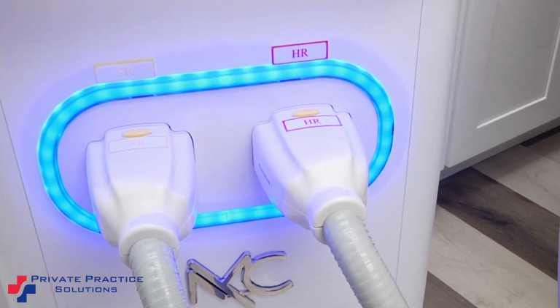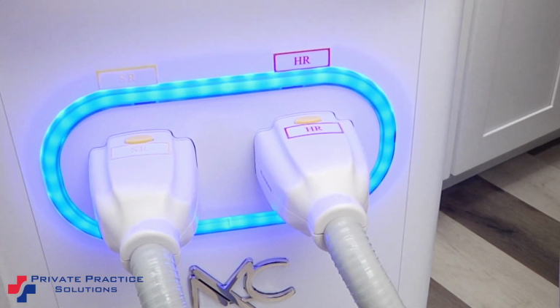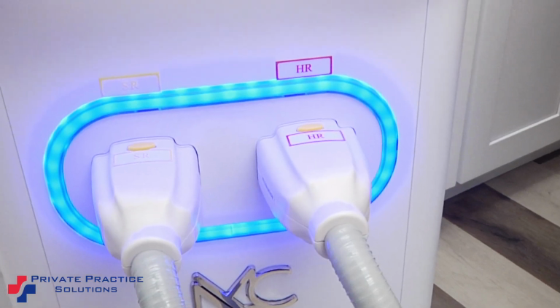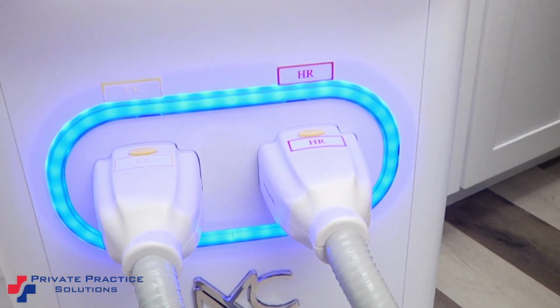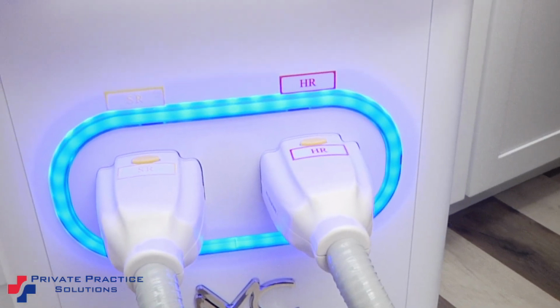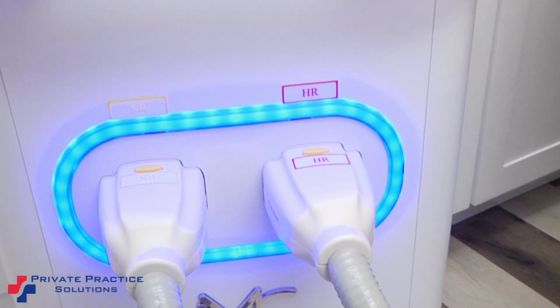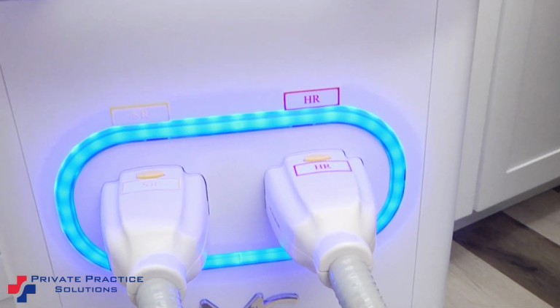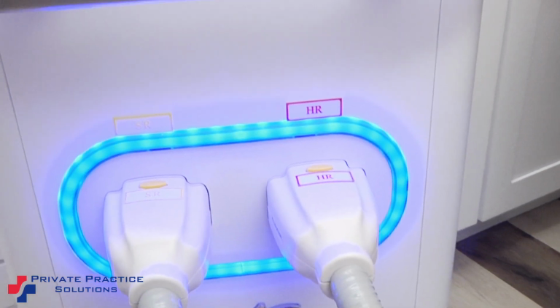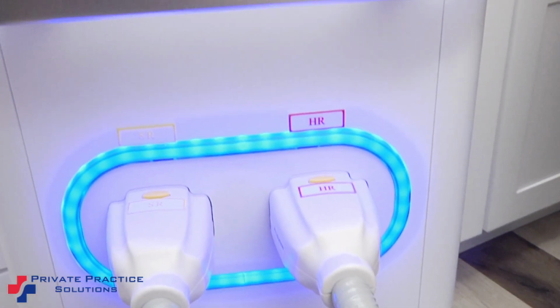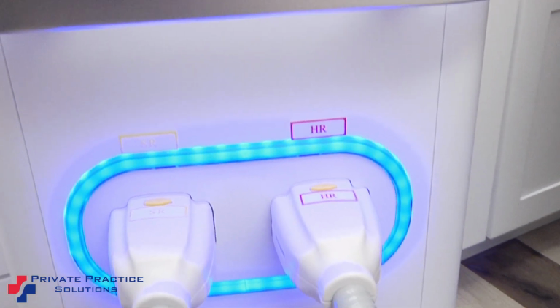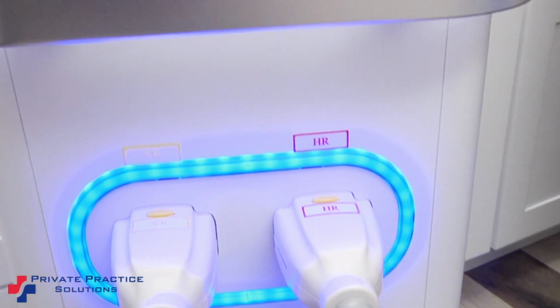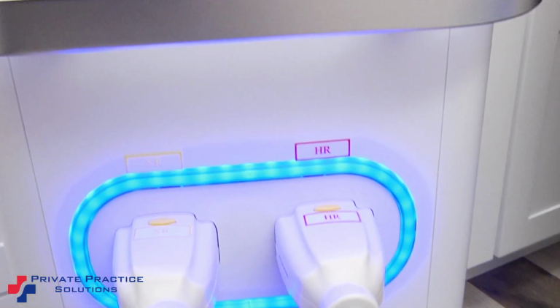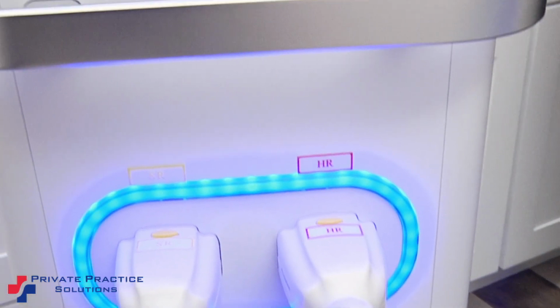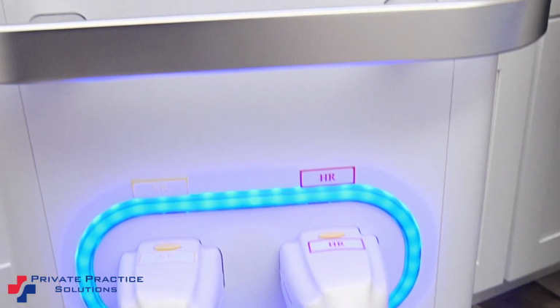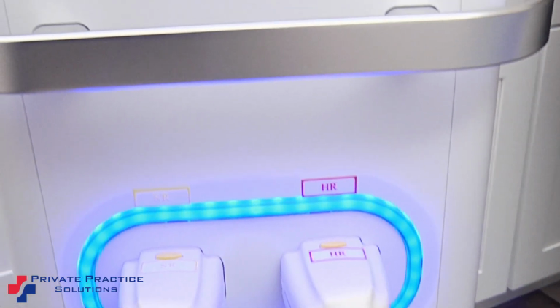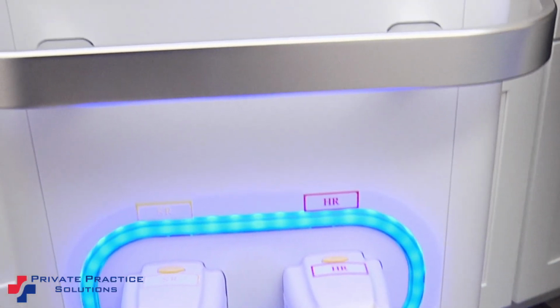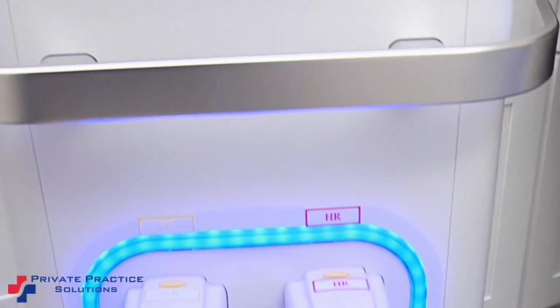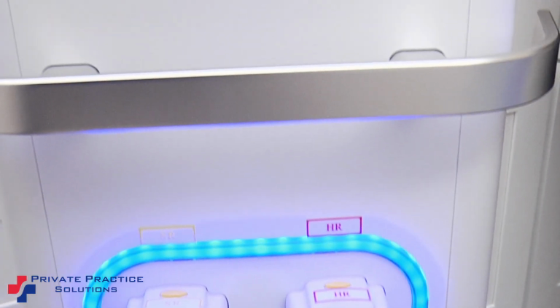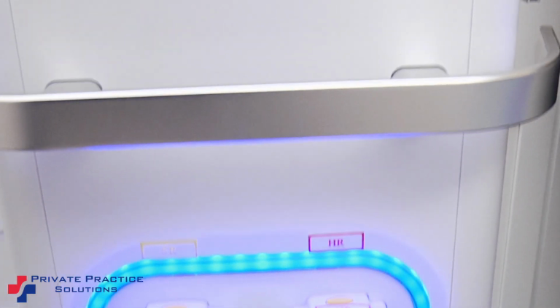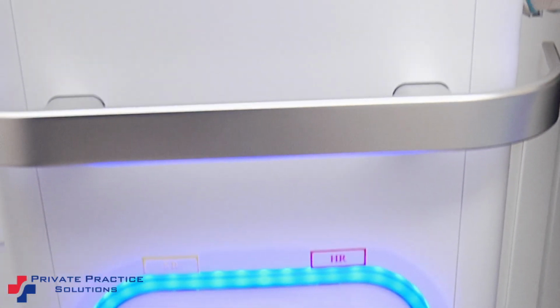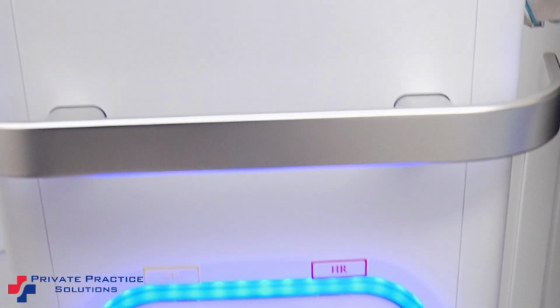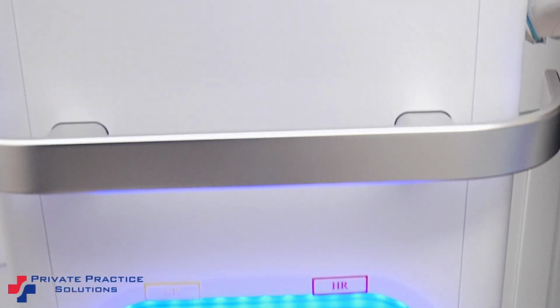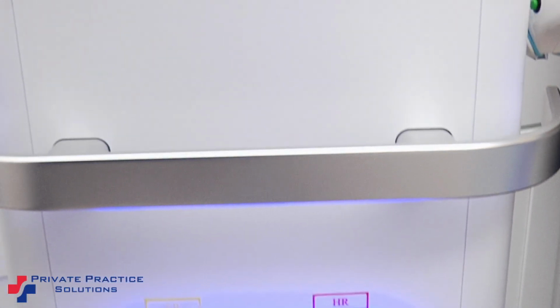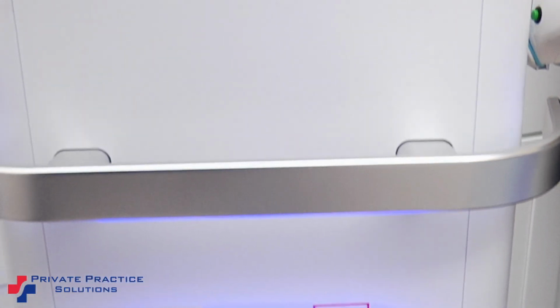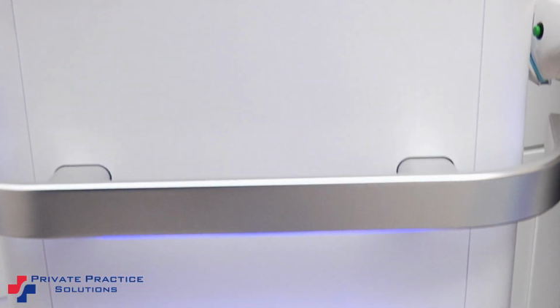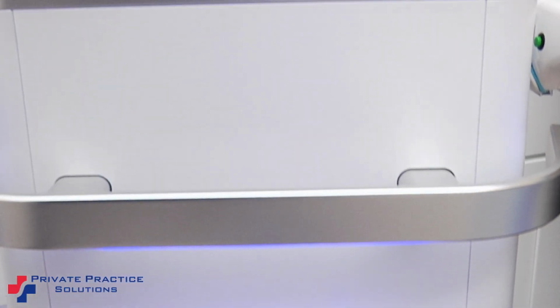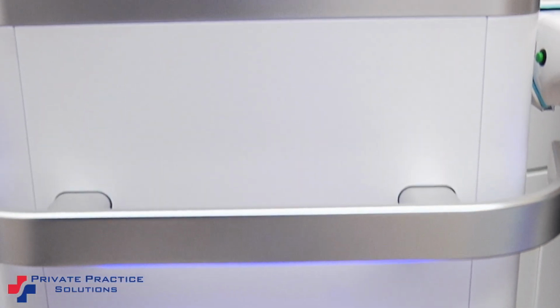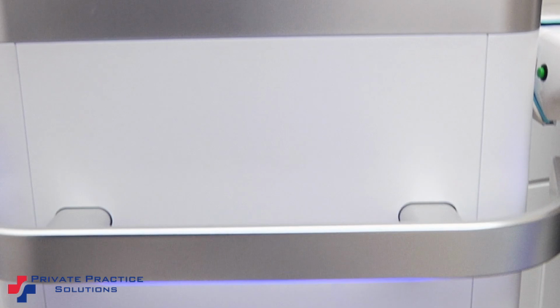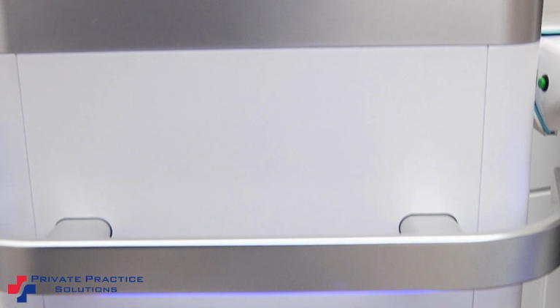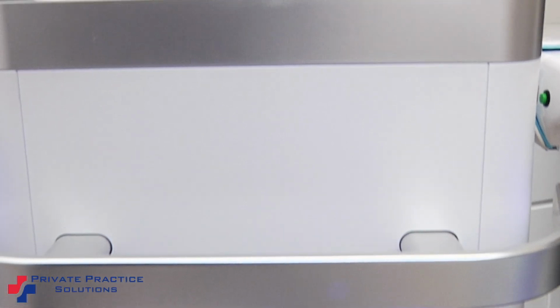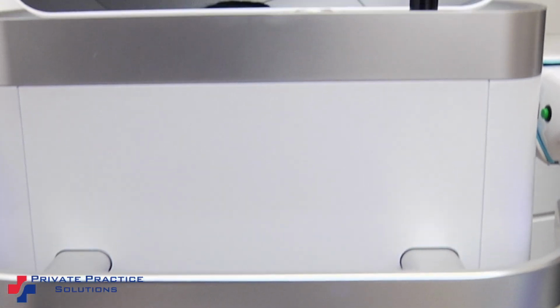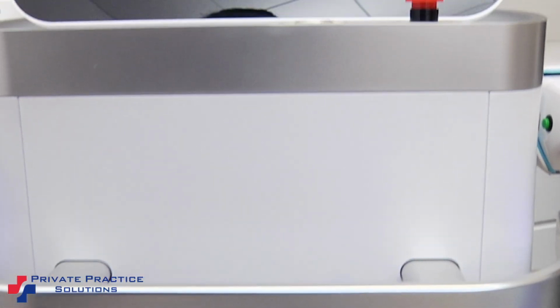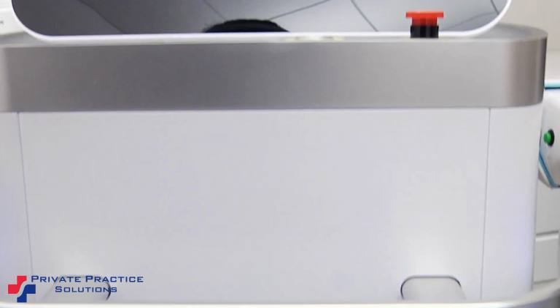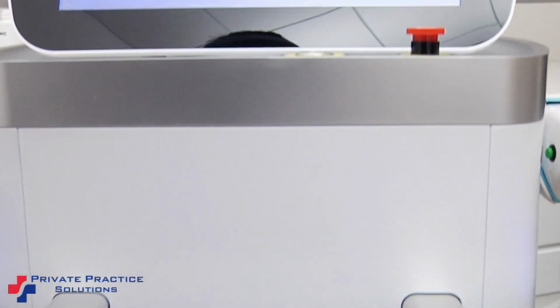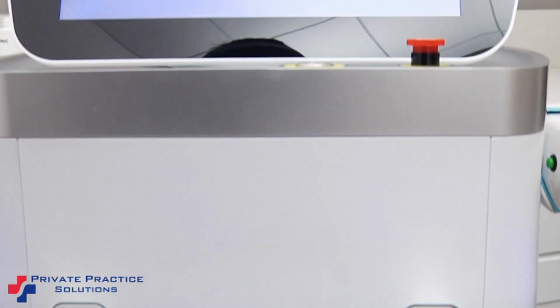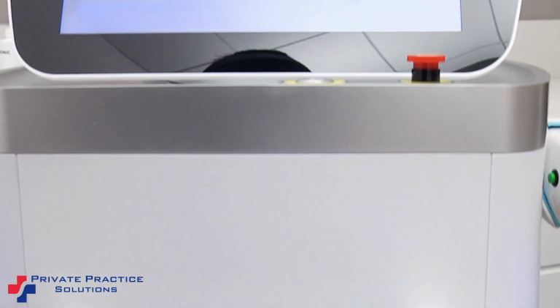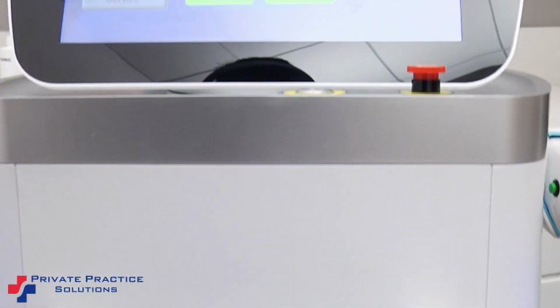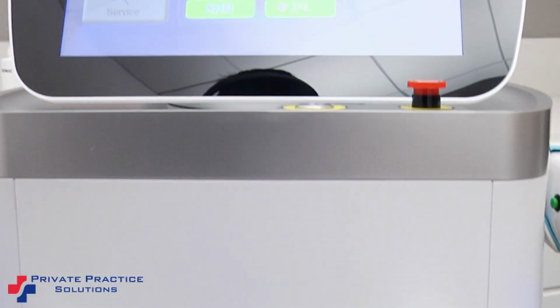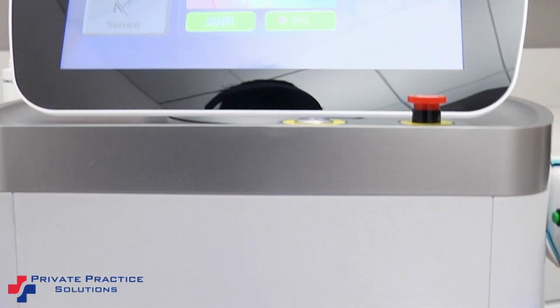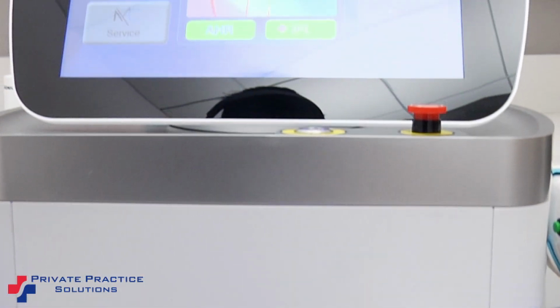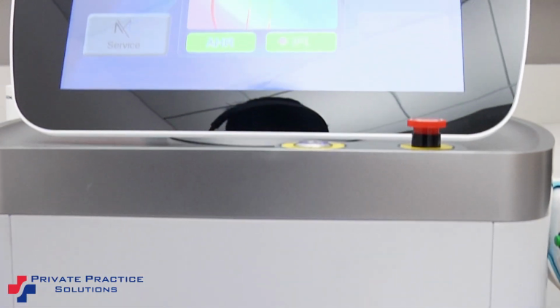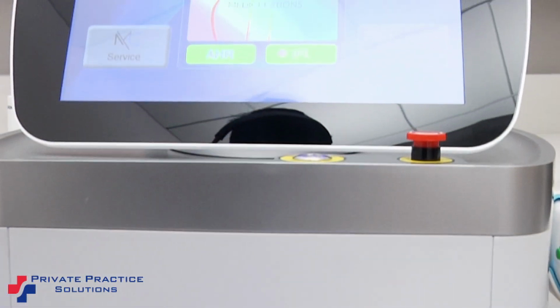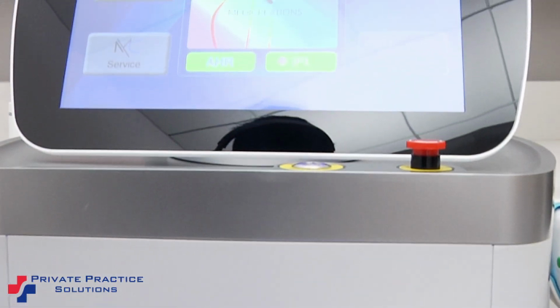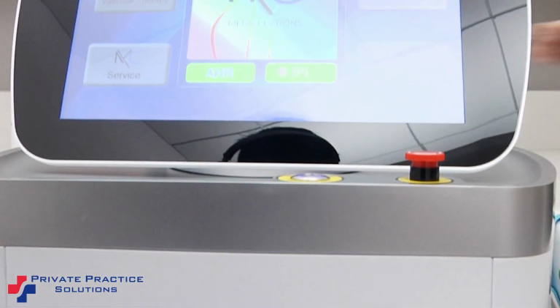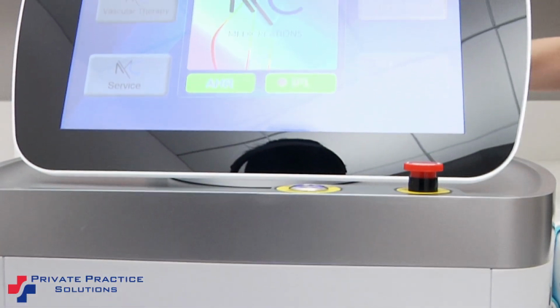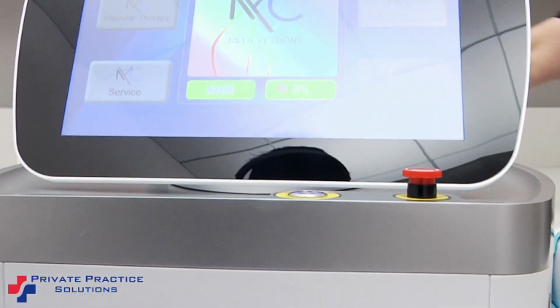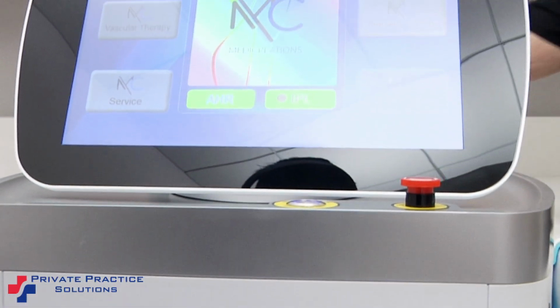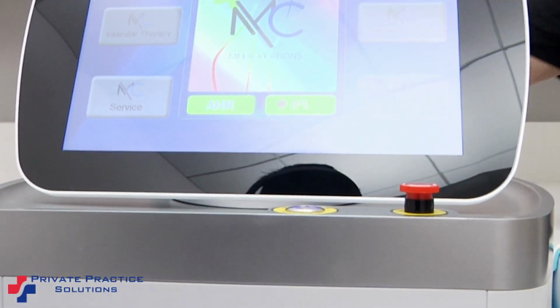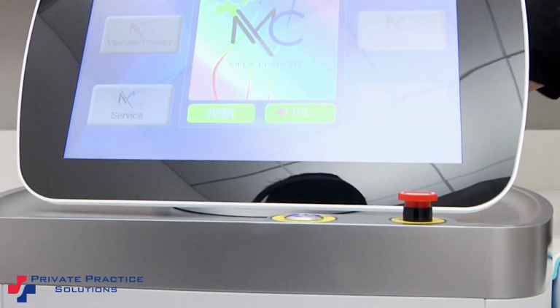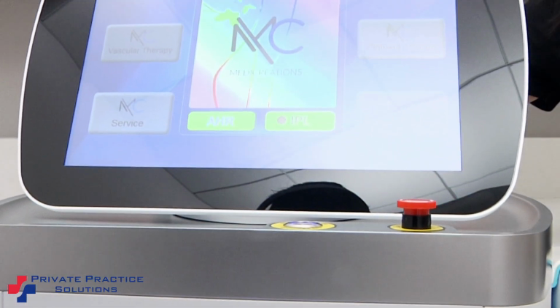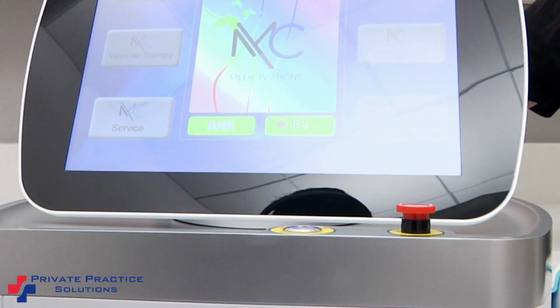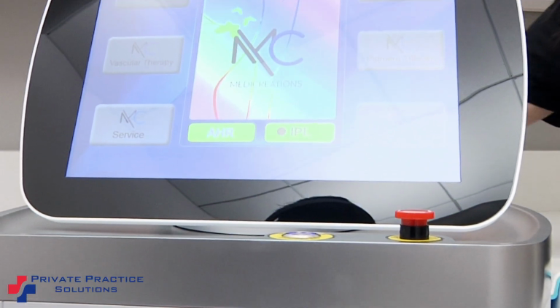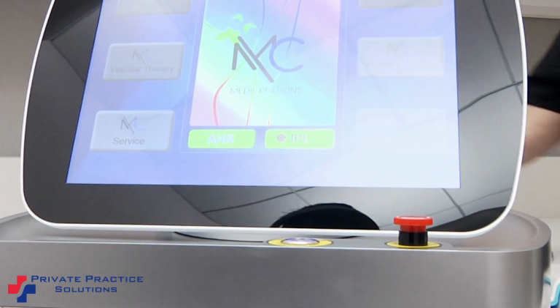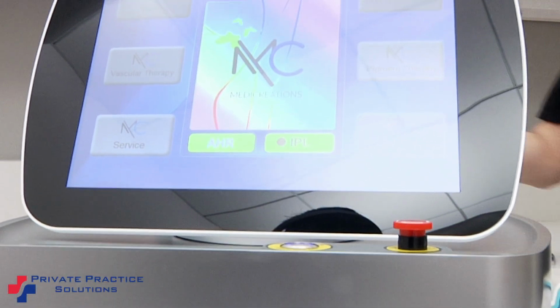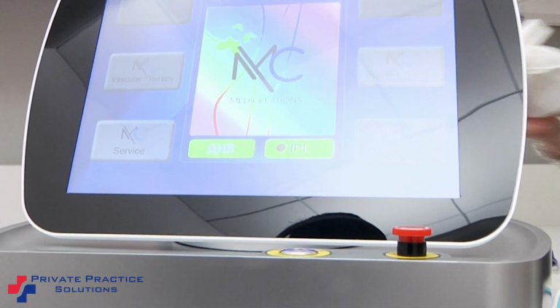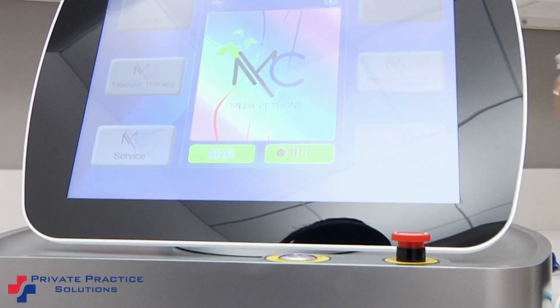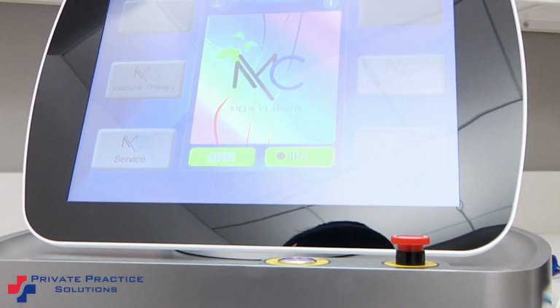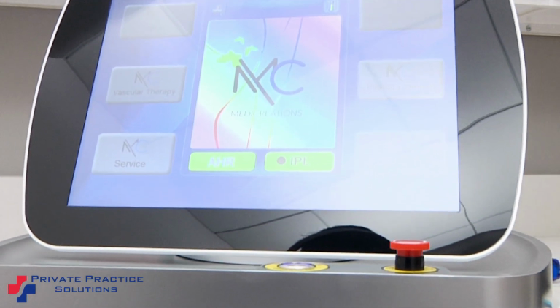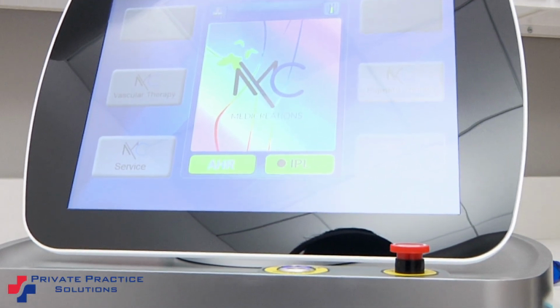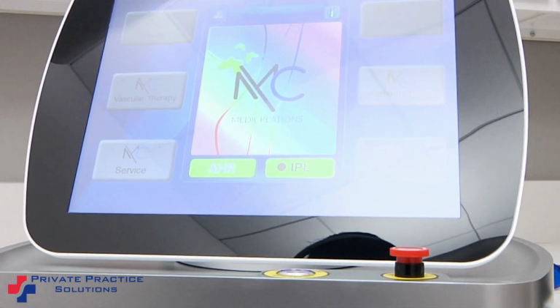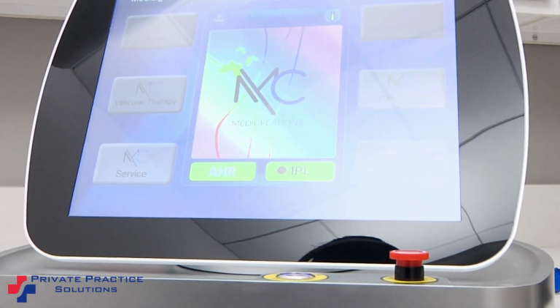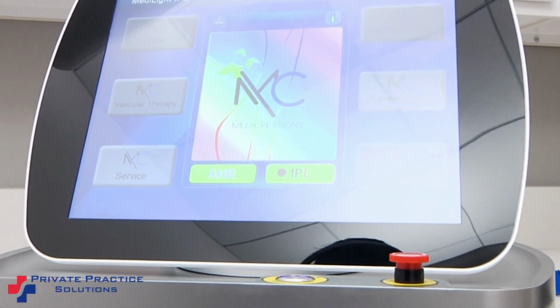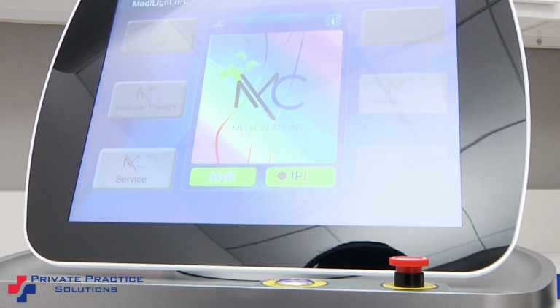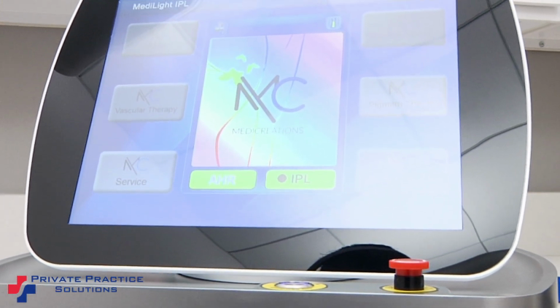Gigi, I want to thank you for taking the time today to show us the MediLite IPL. Looks like a great device. Absolutely. Thank you.